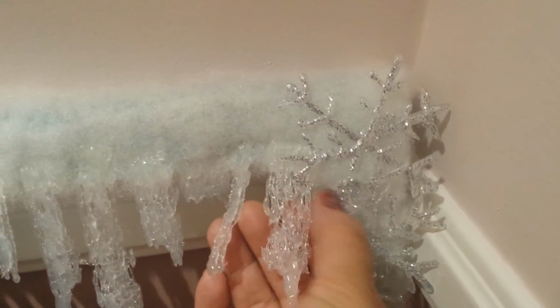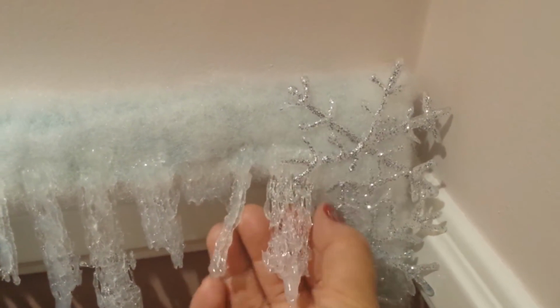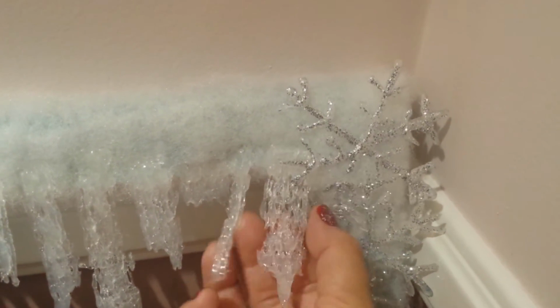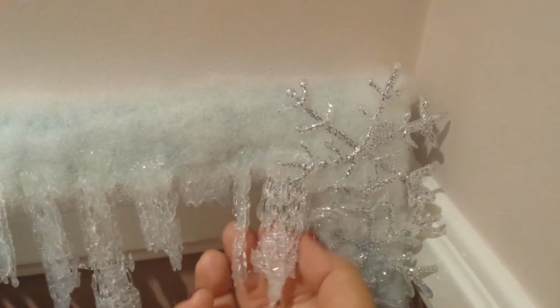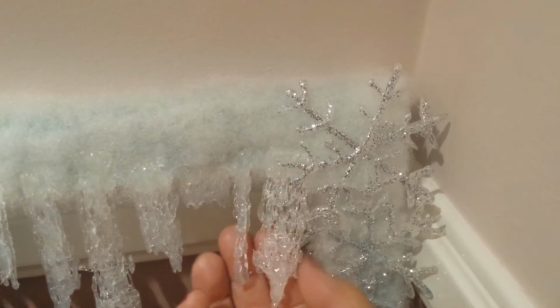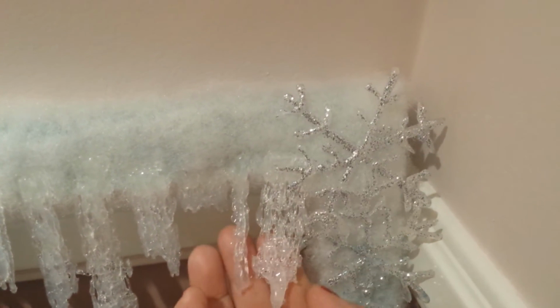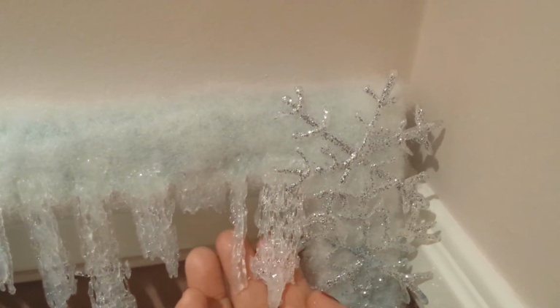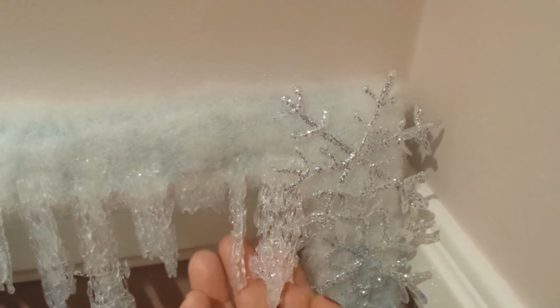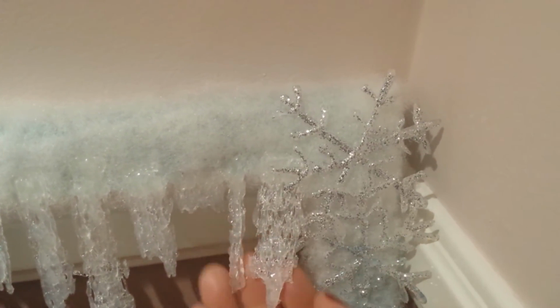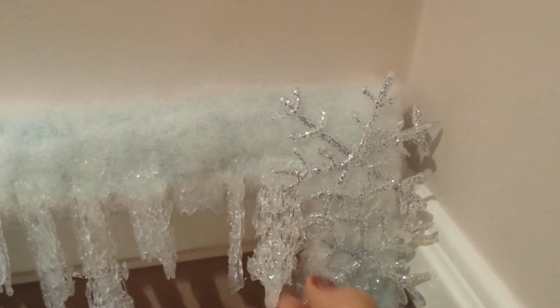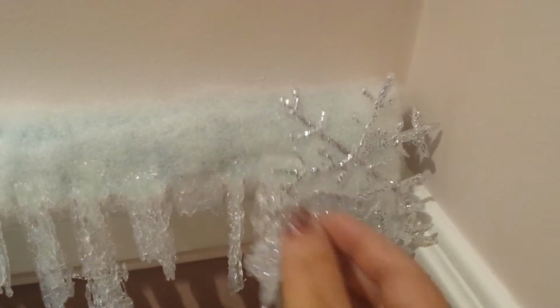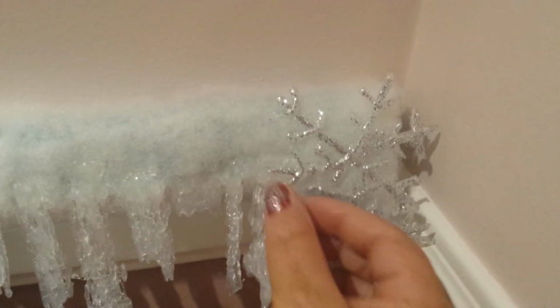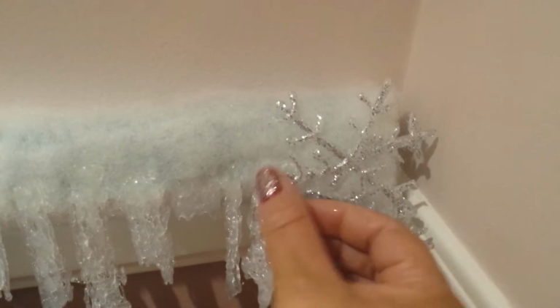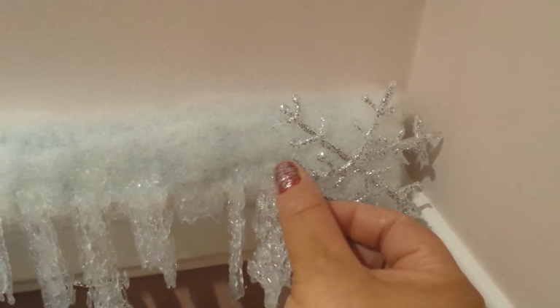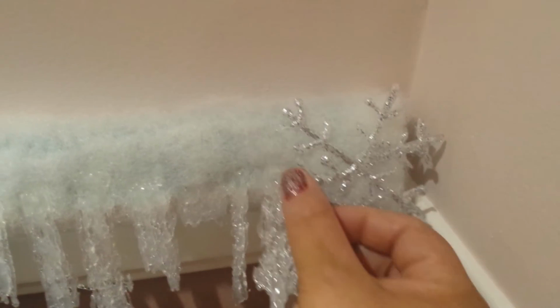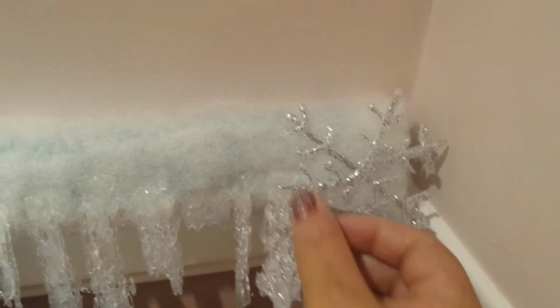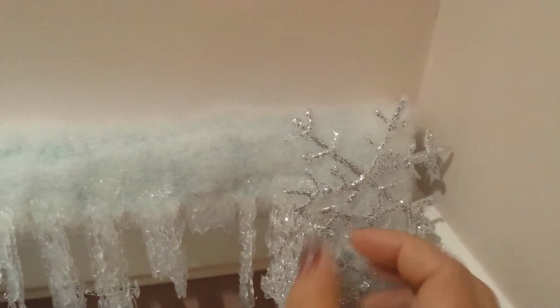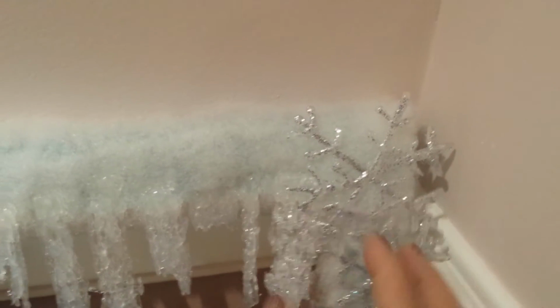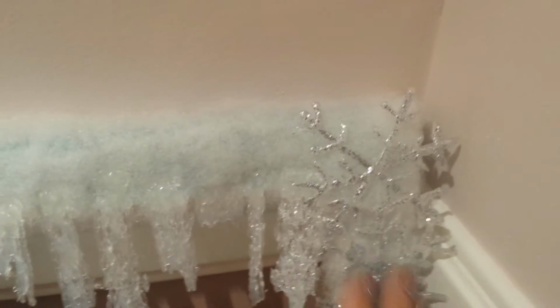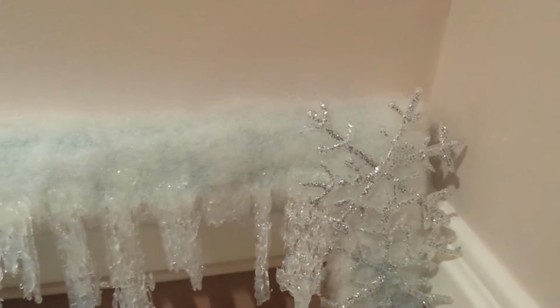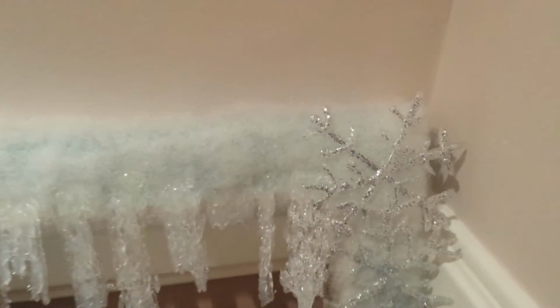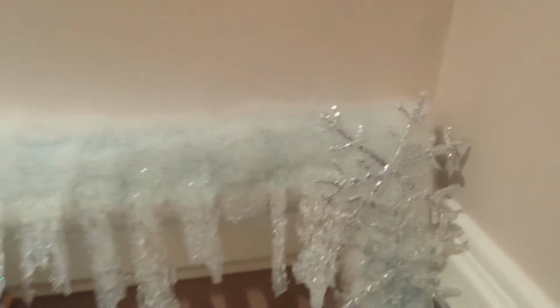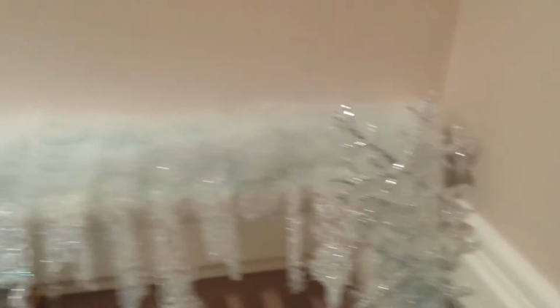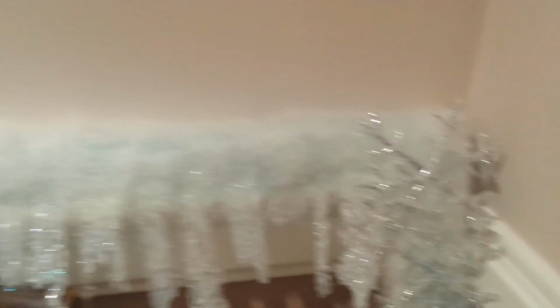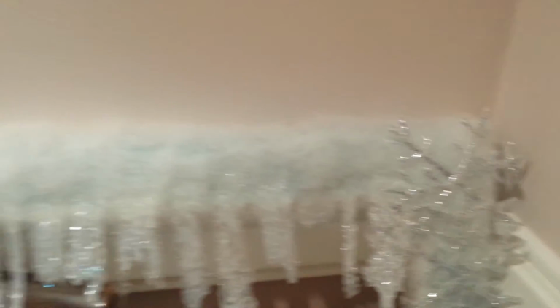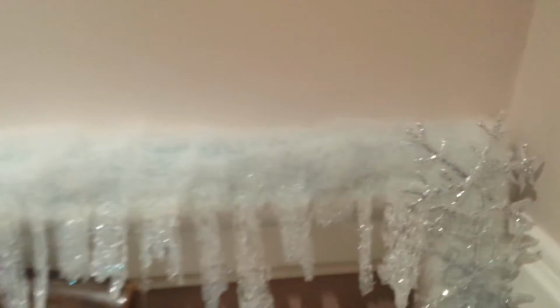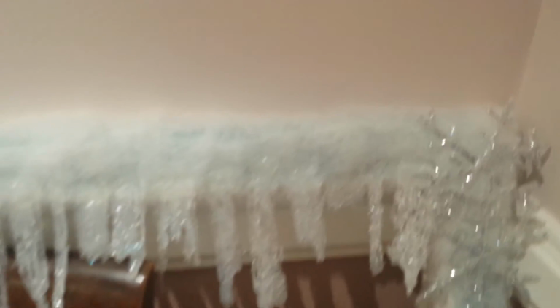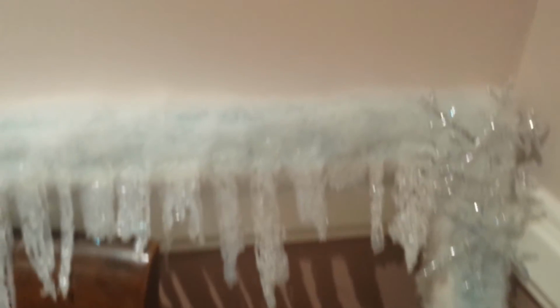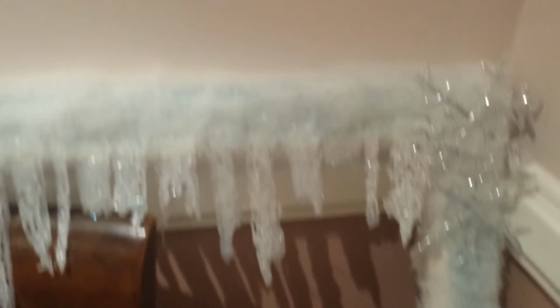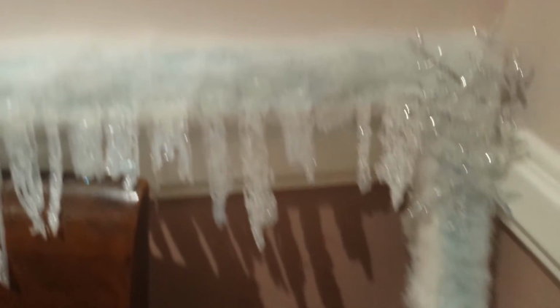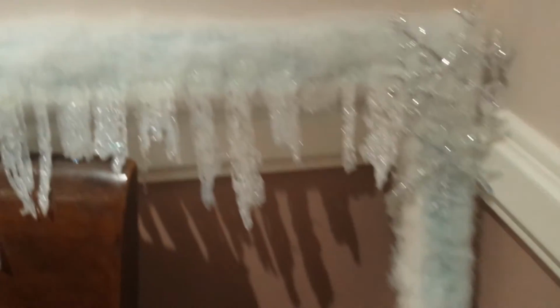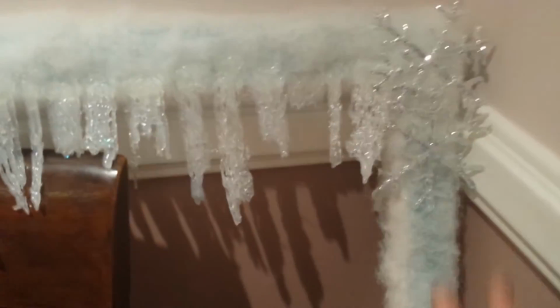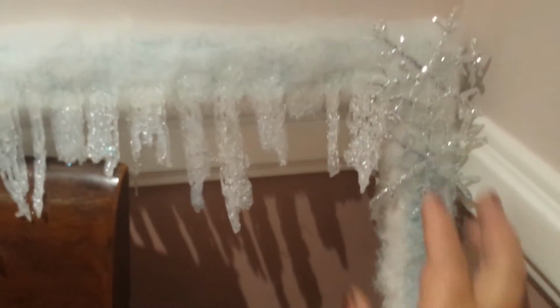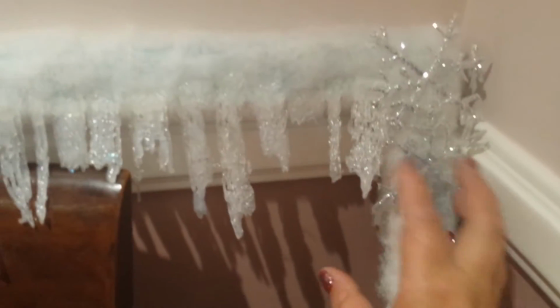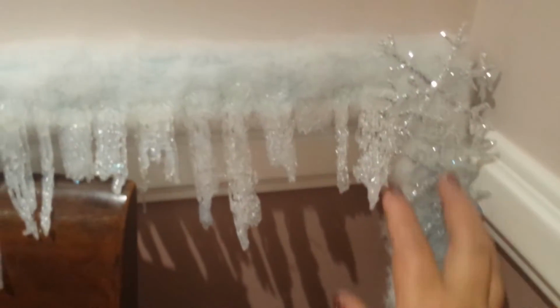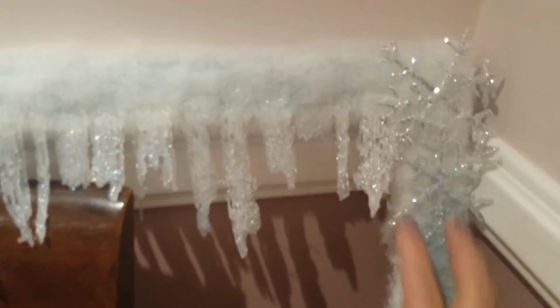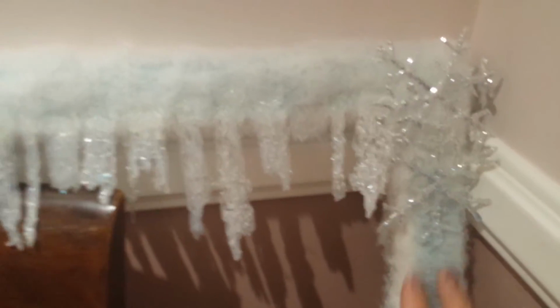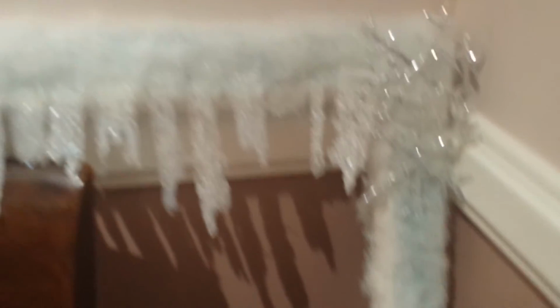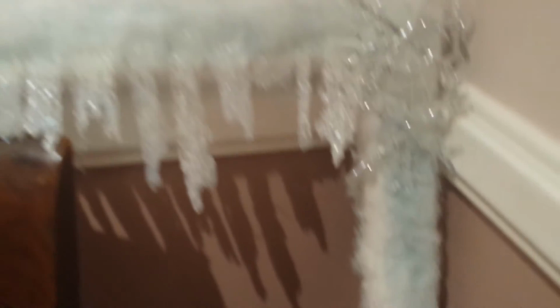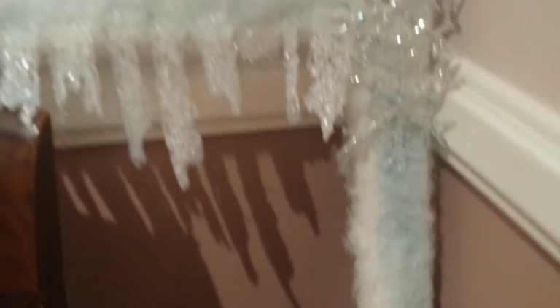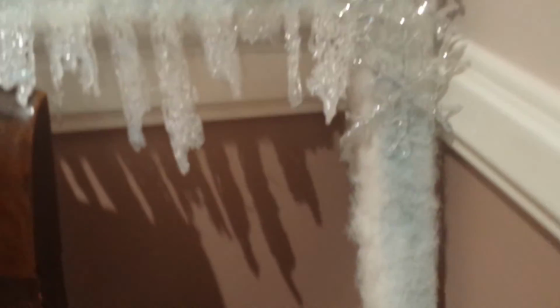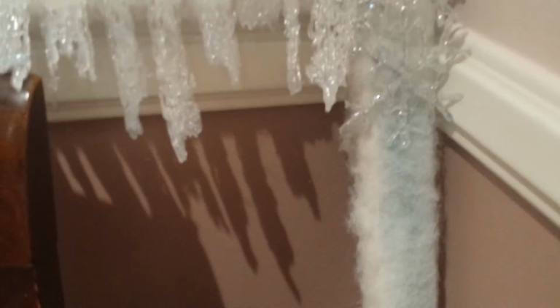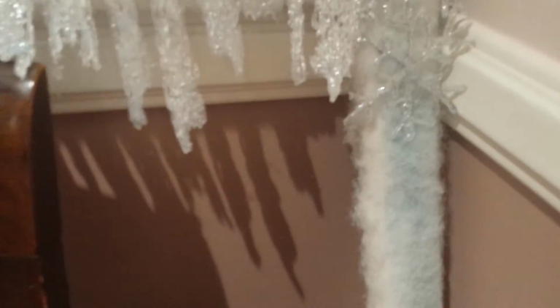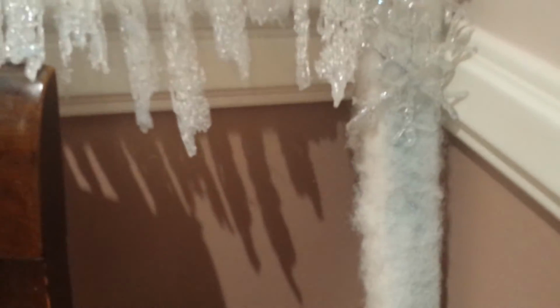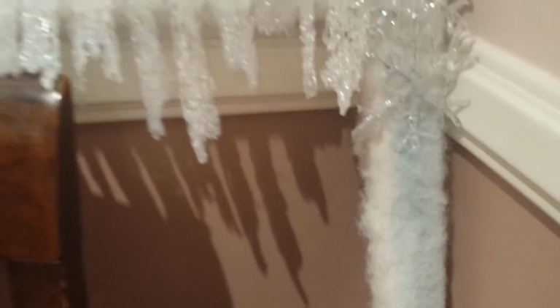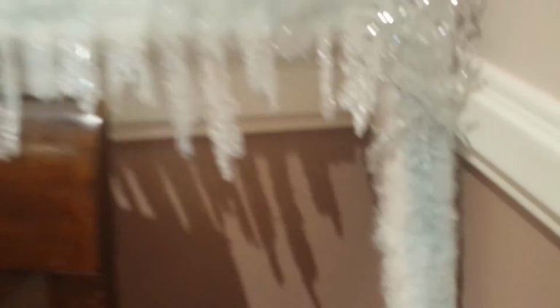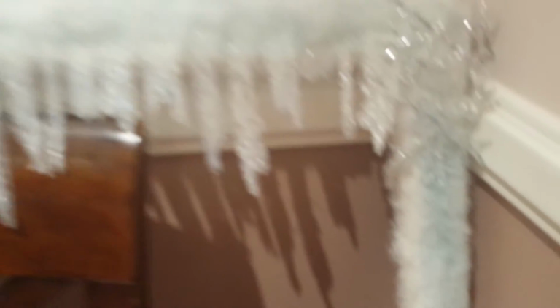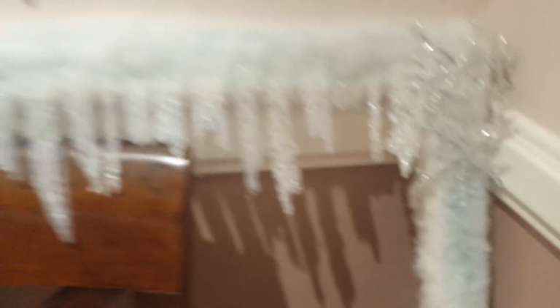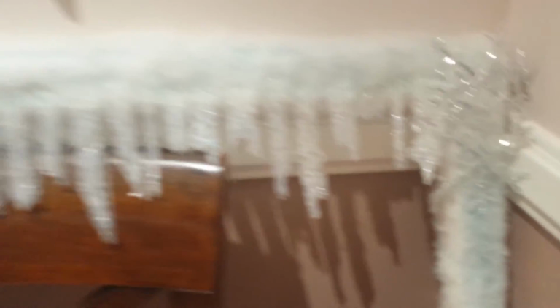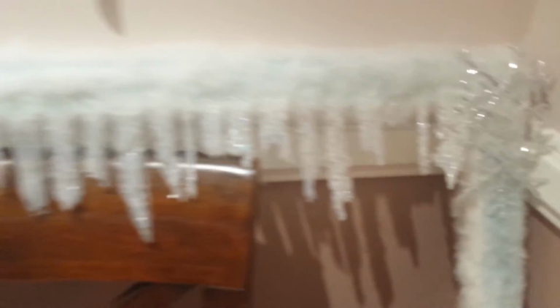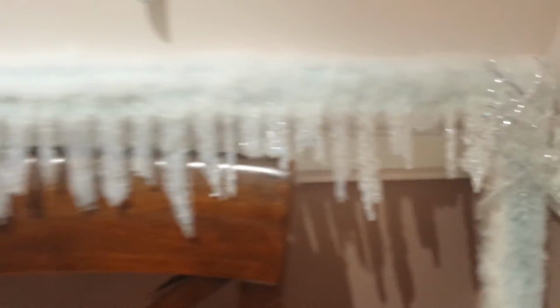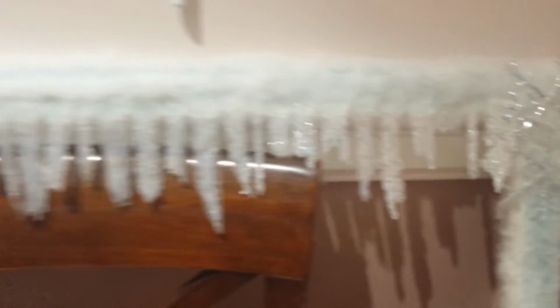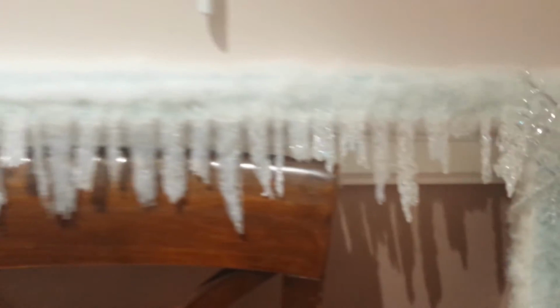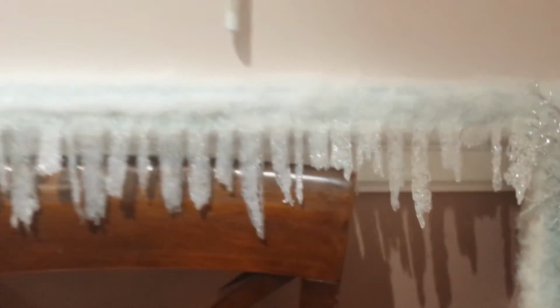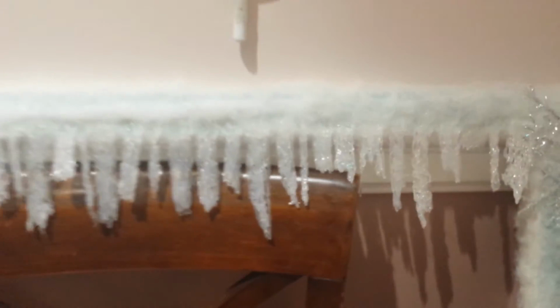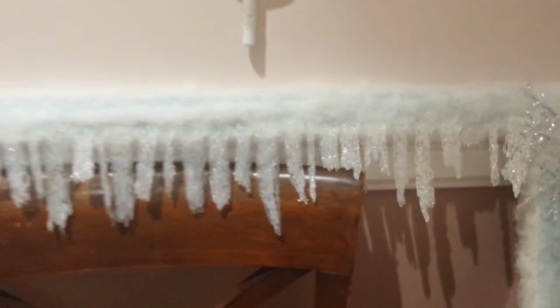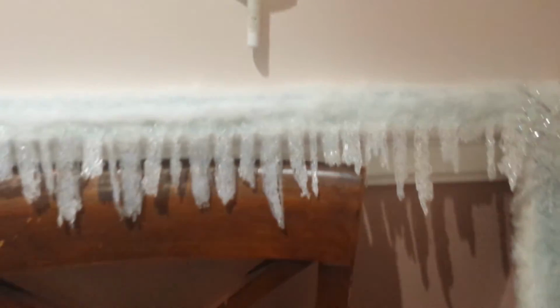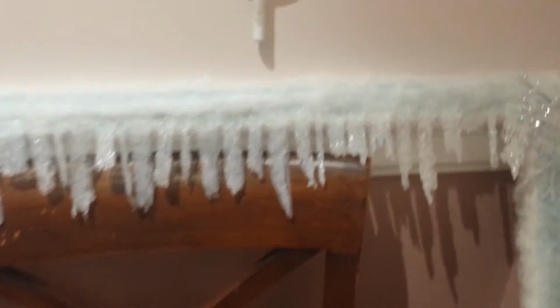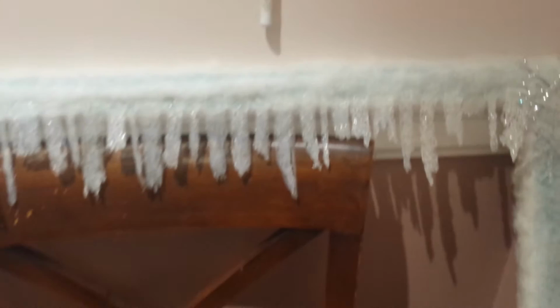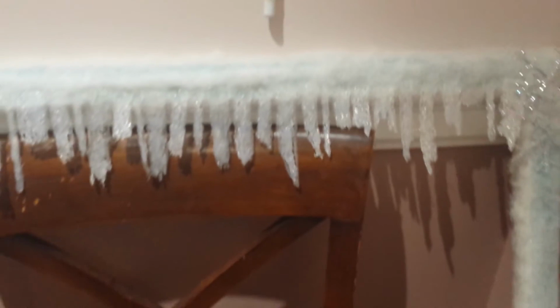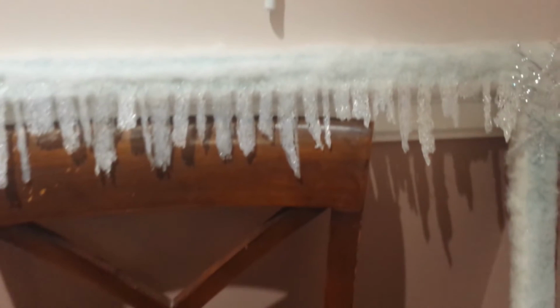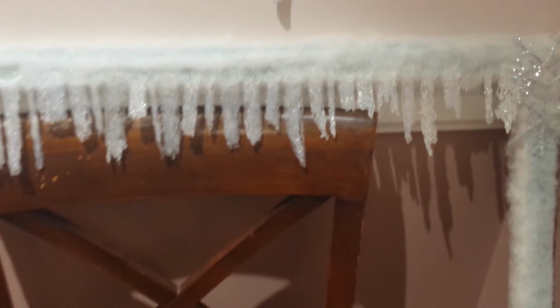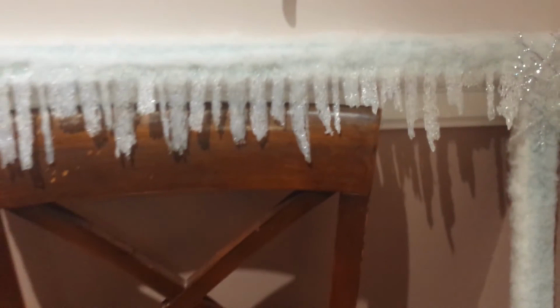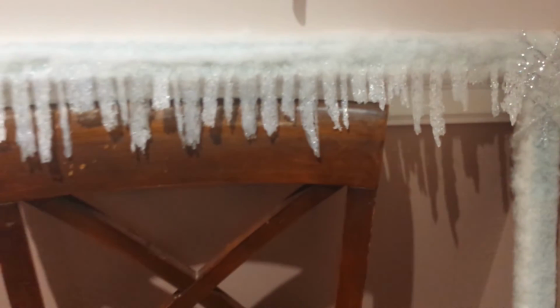See how pretty they look. So I think I'm gonna do more snowflakes around it. I'm not sure — I'm still working on it.